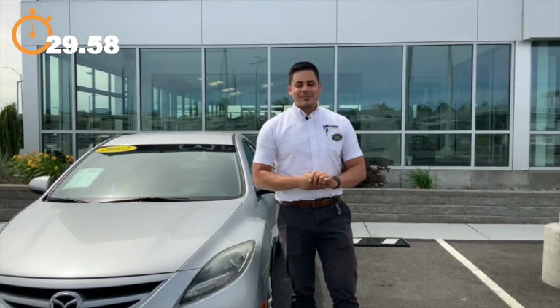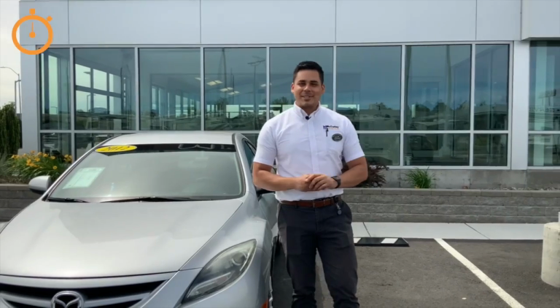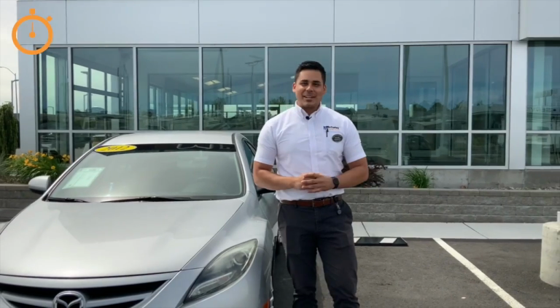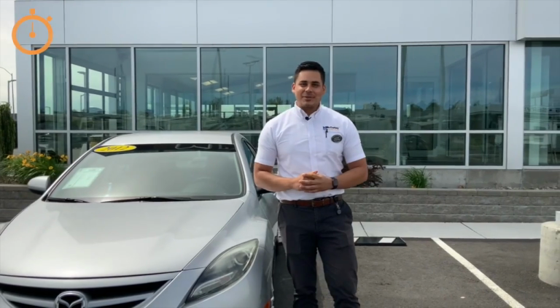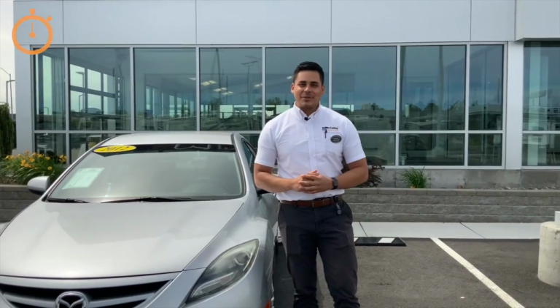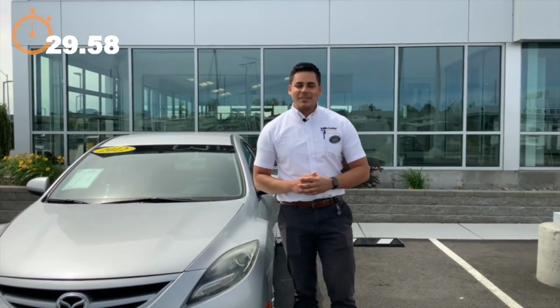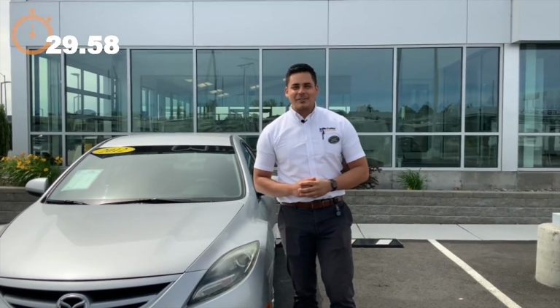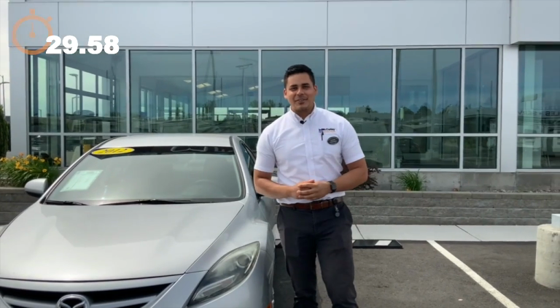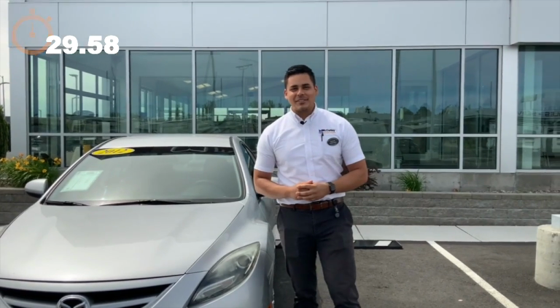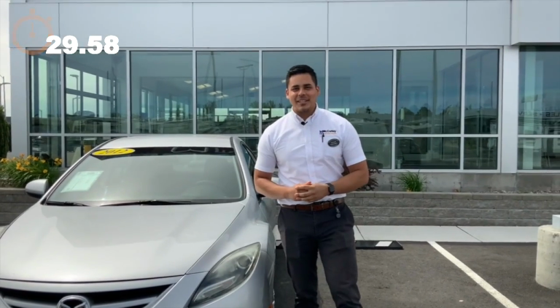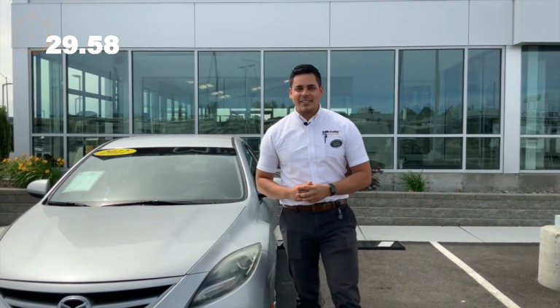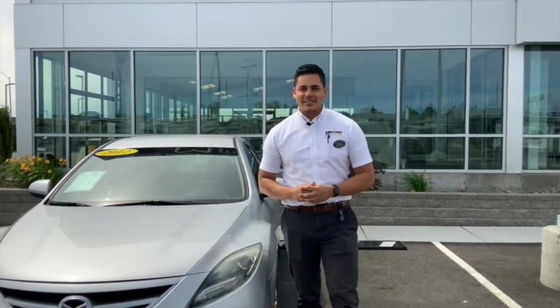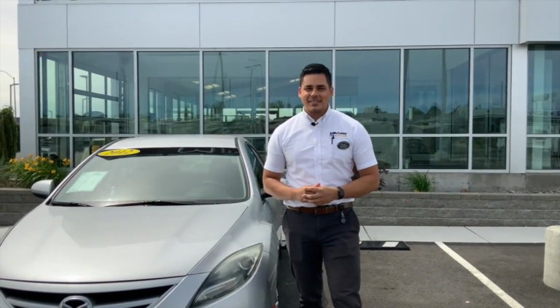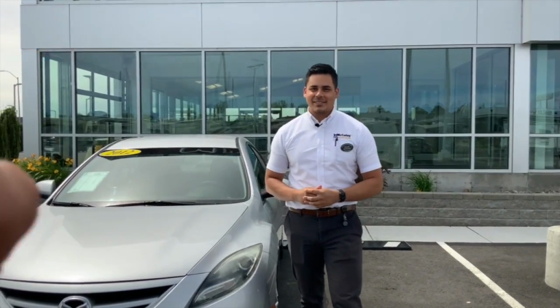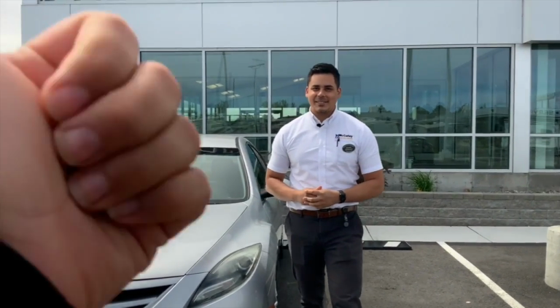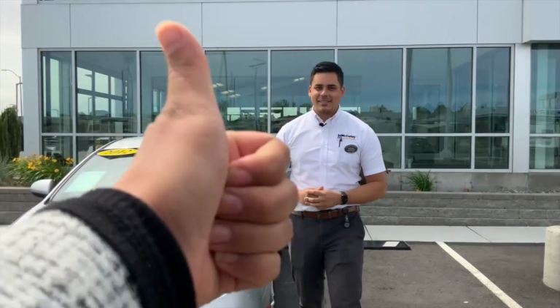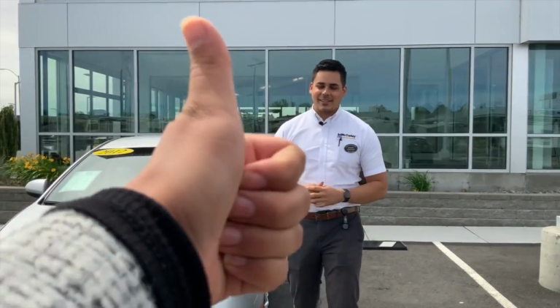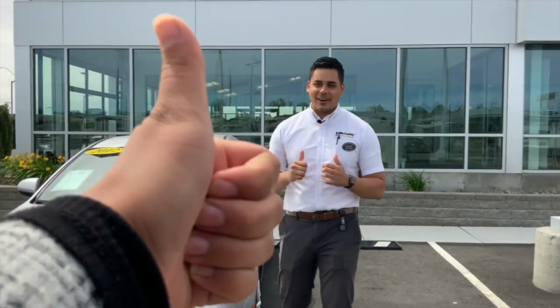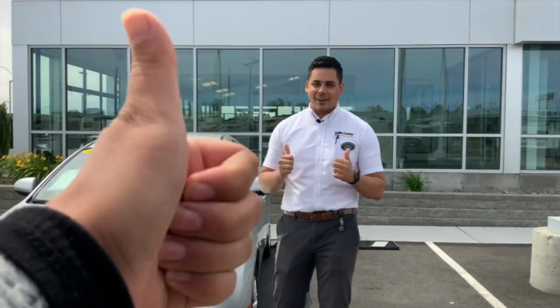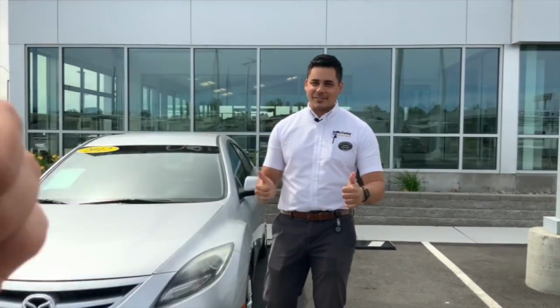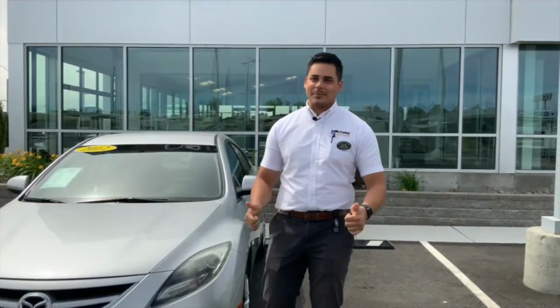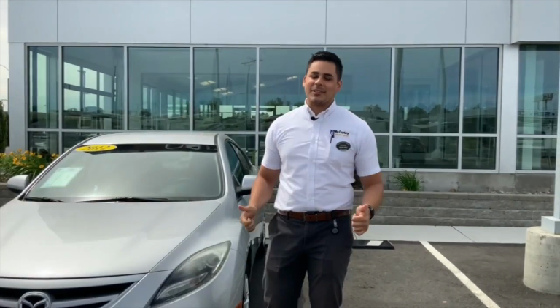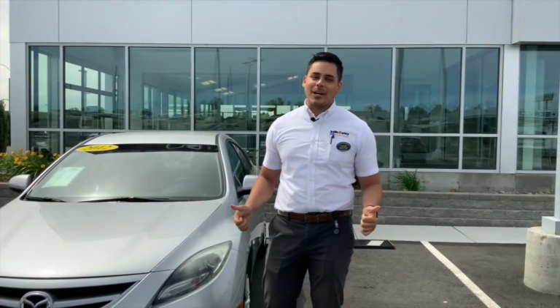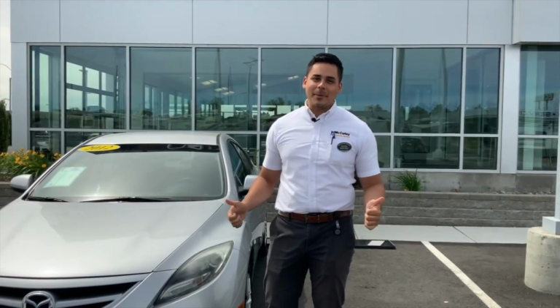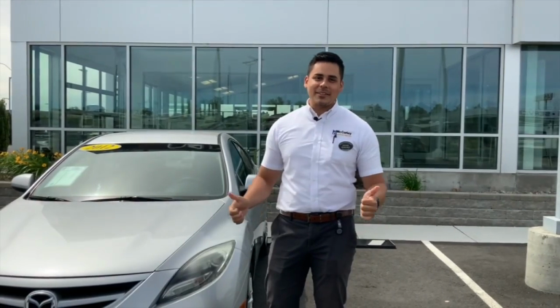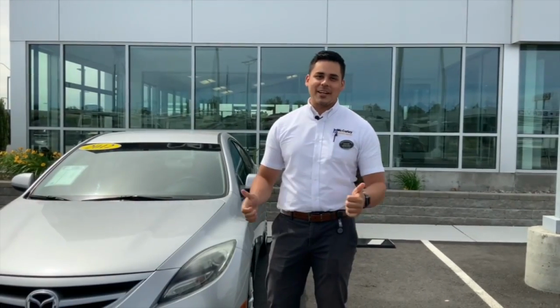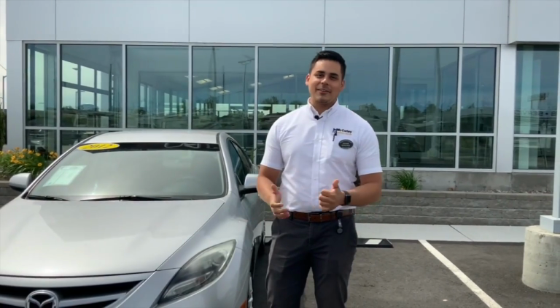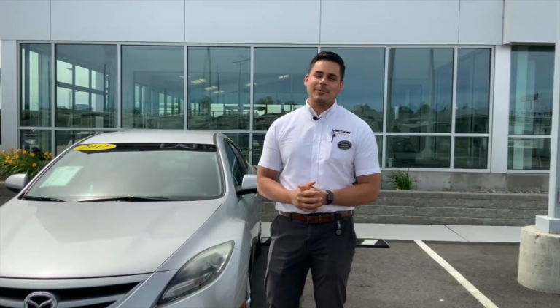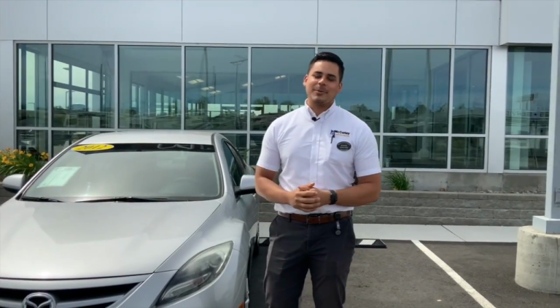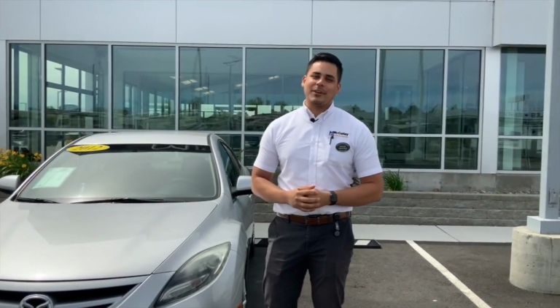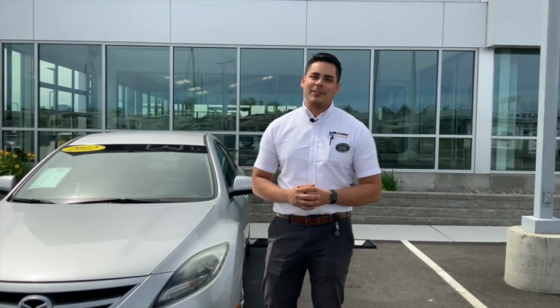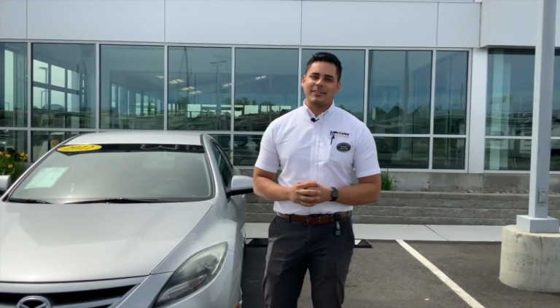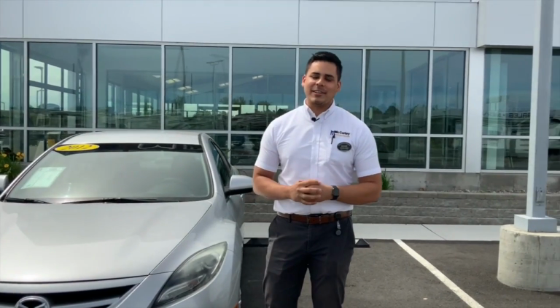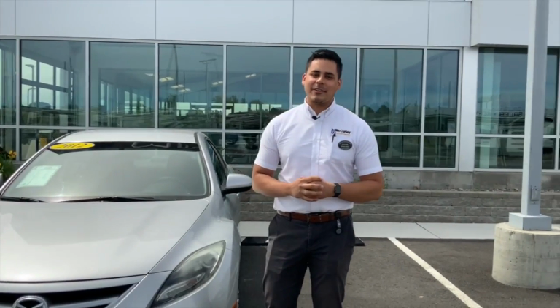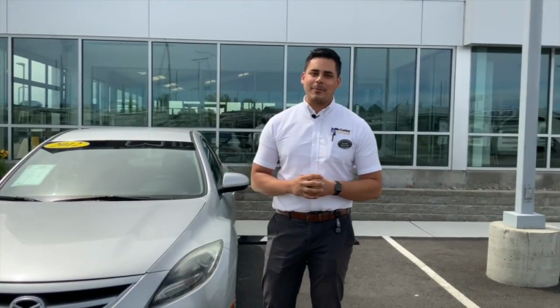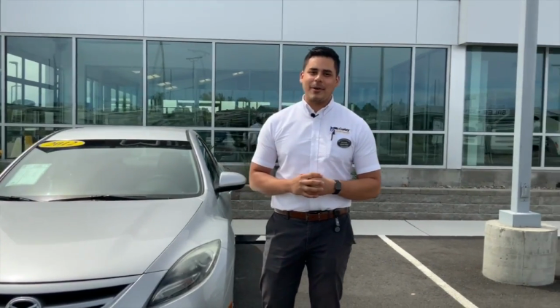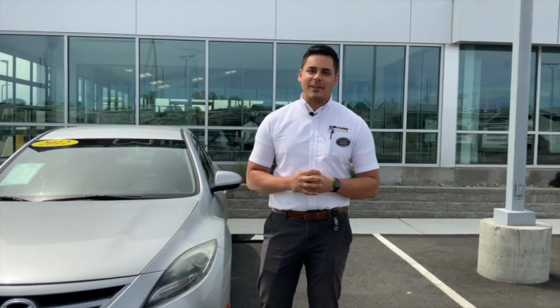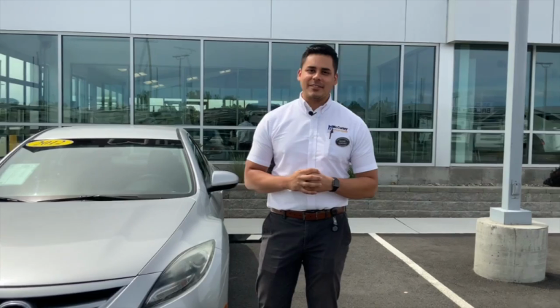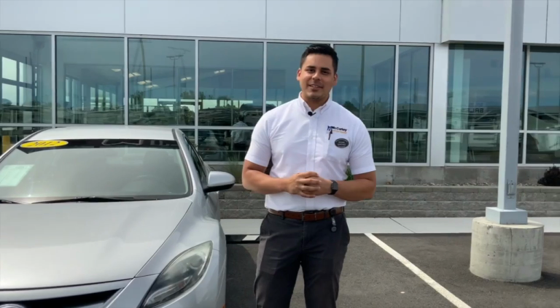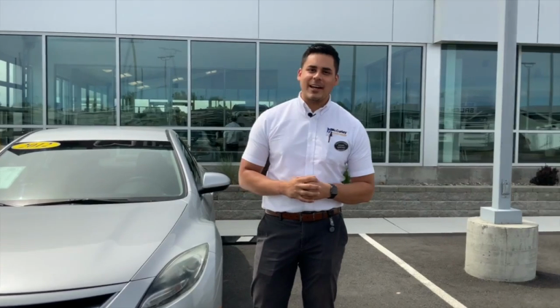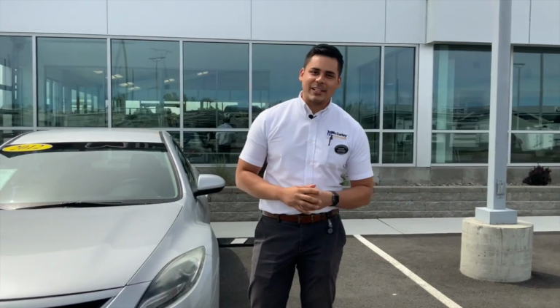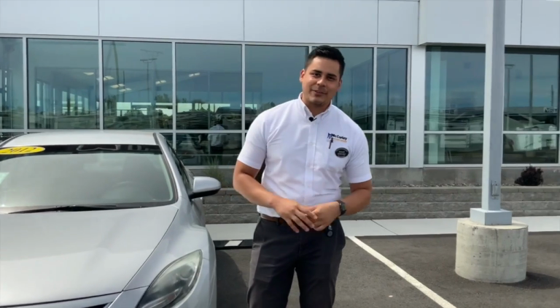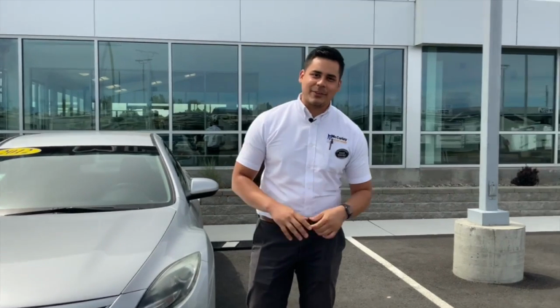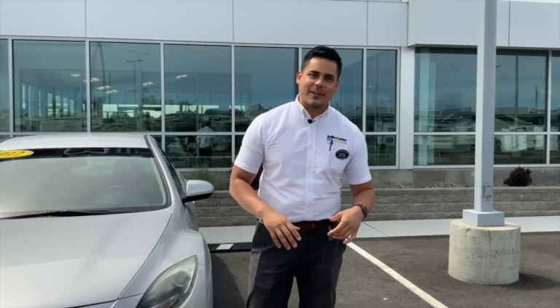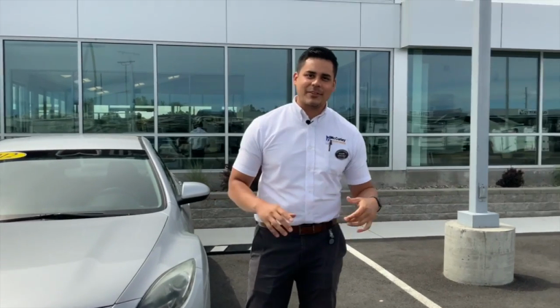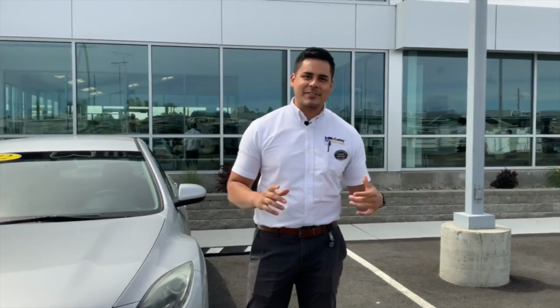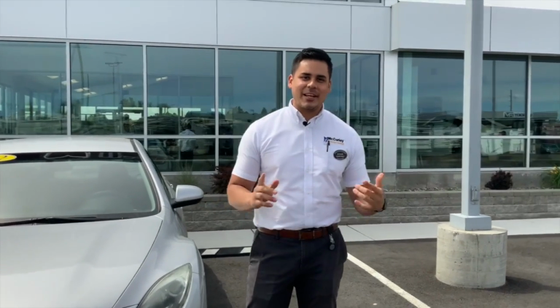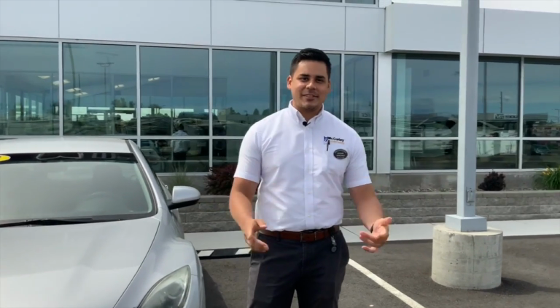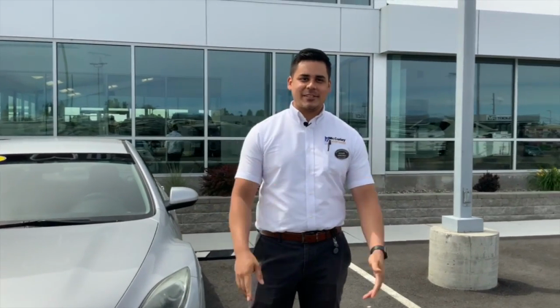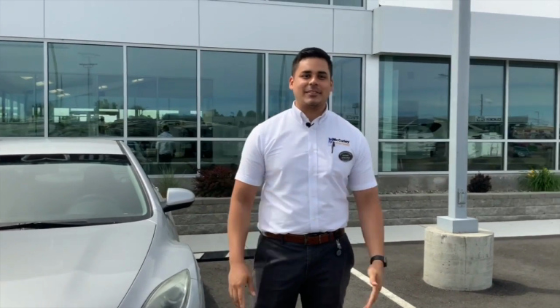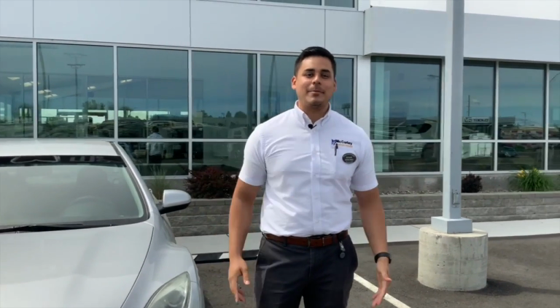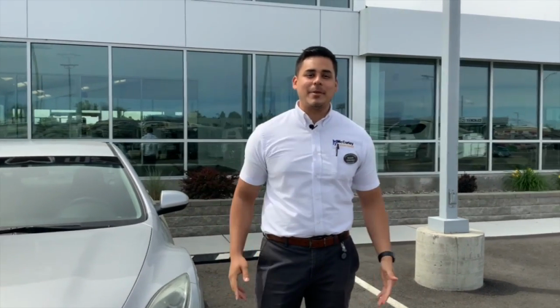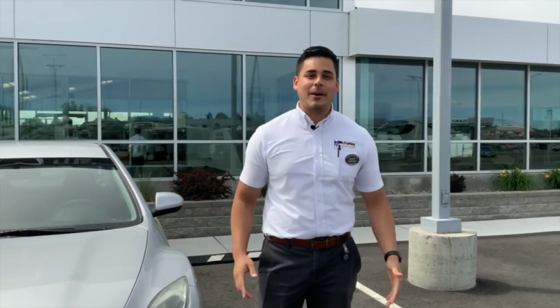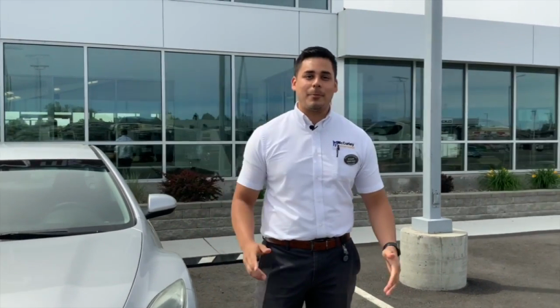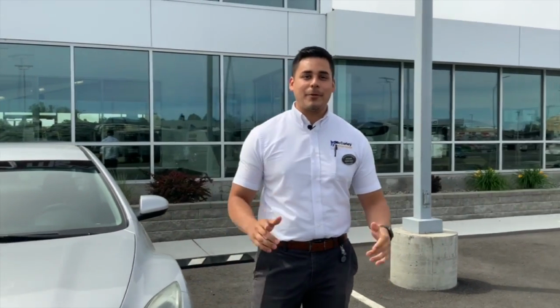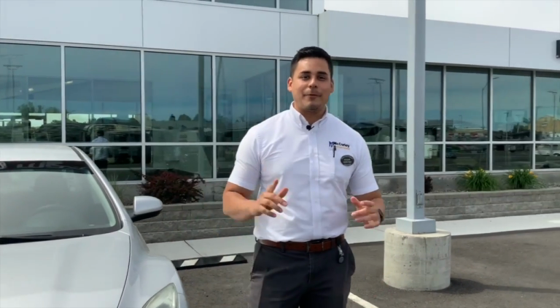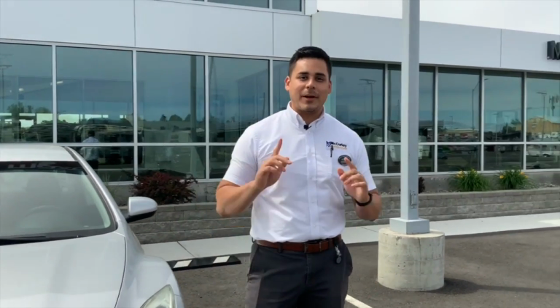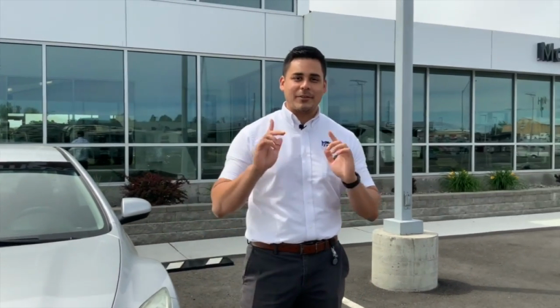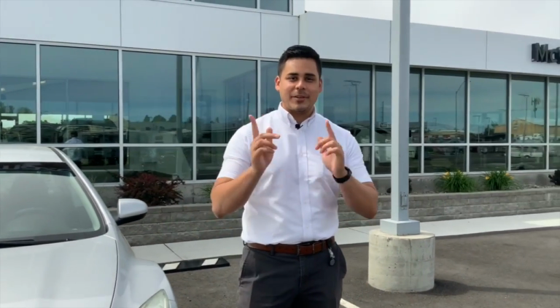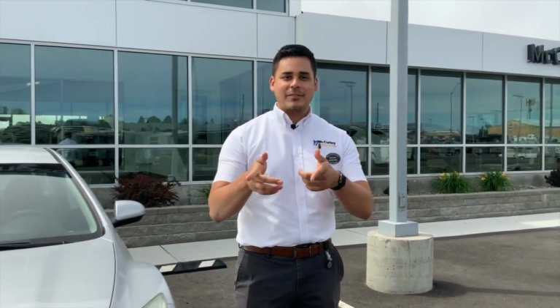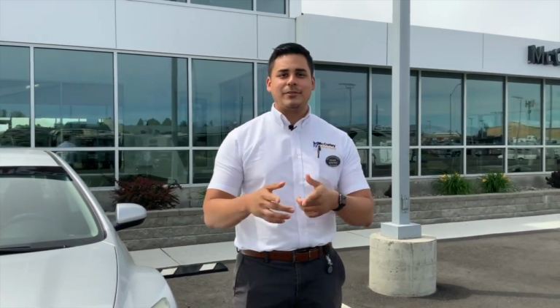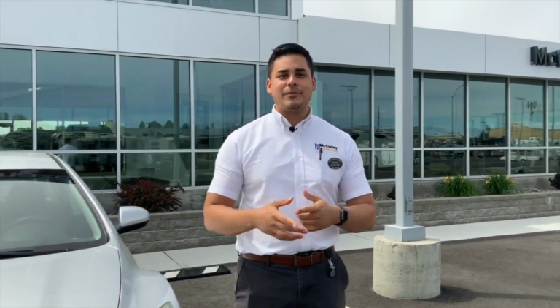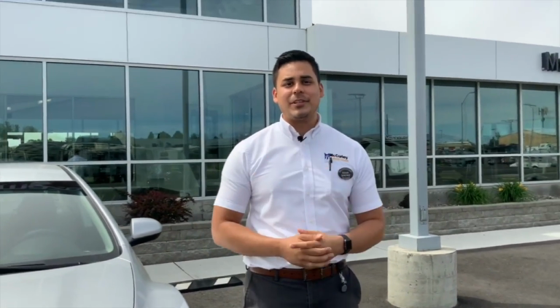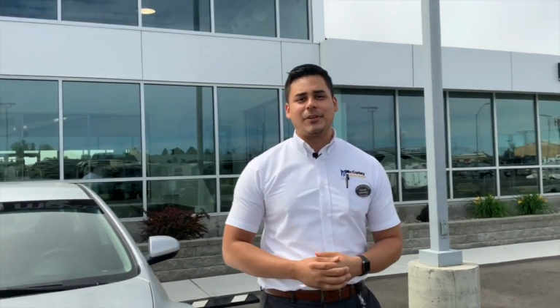So did I do it under 30 seconds? Awesome! Come on down to McCurley Integrity Mazda, ask for Edgar Sanchez — let me help you find your next new vehicle.